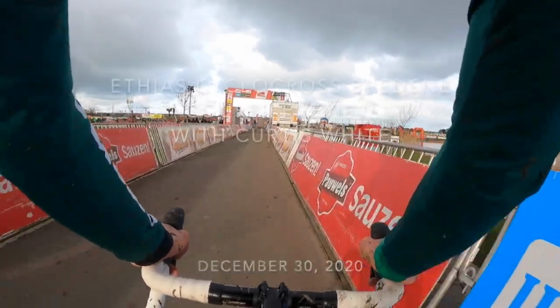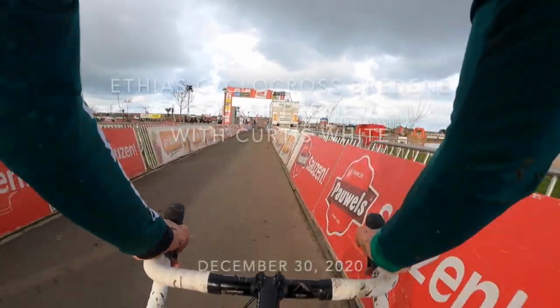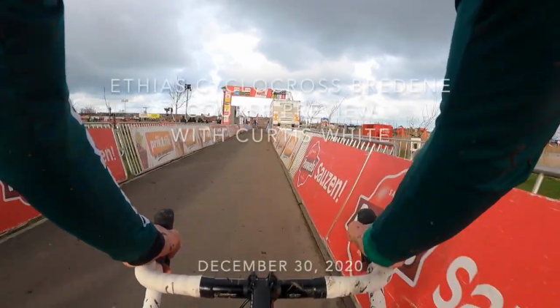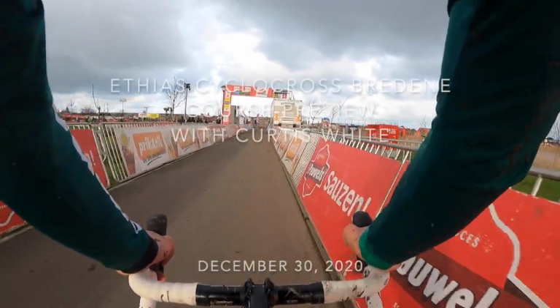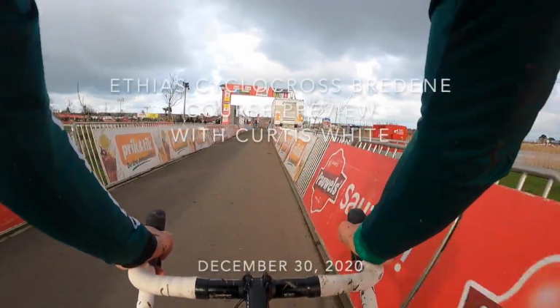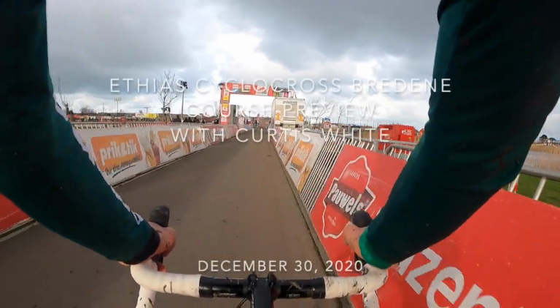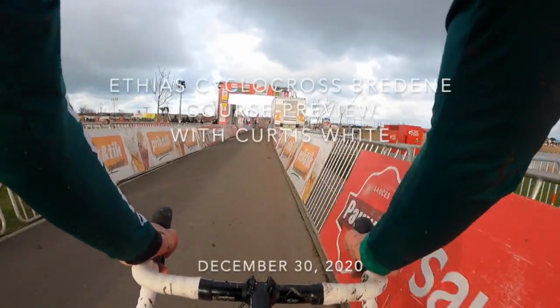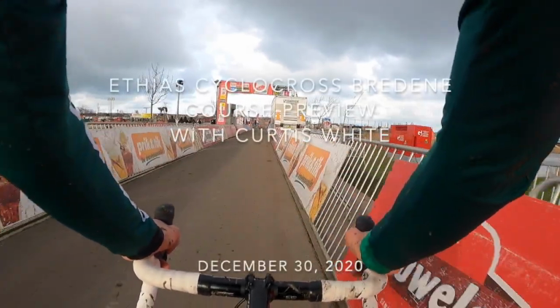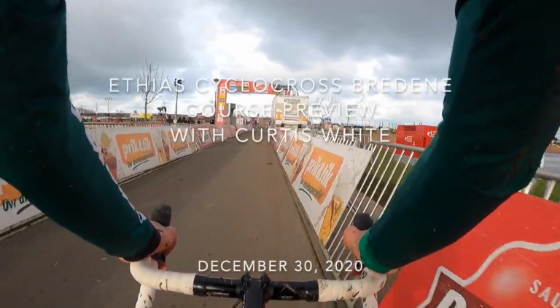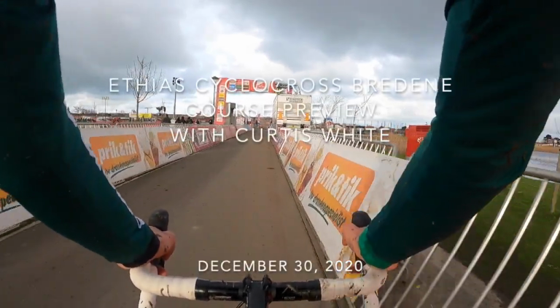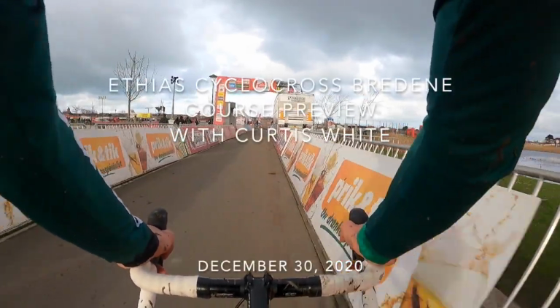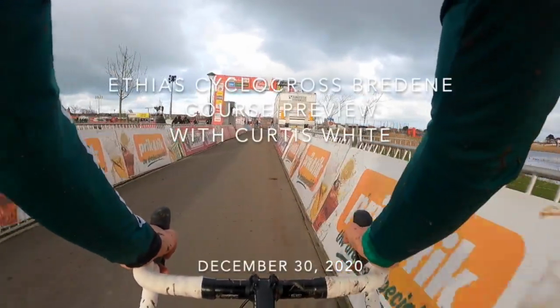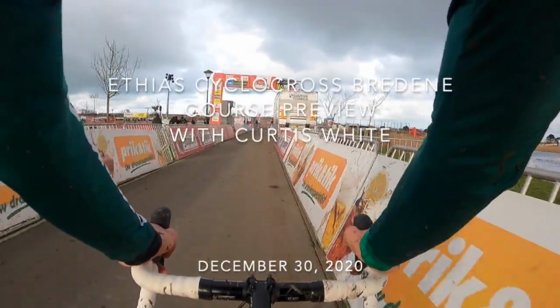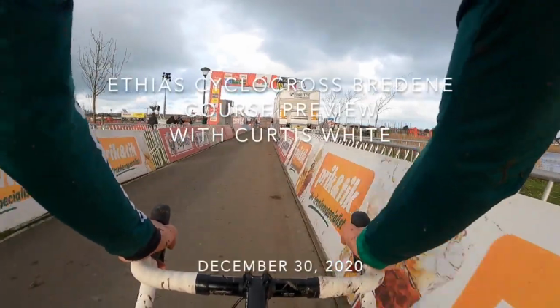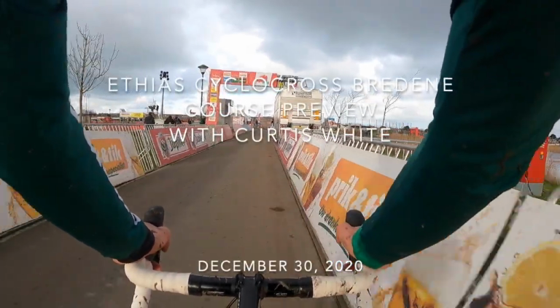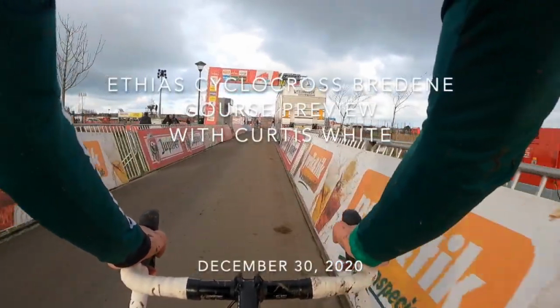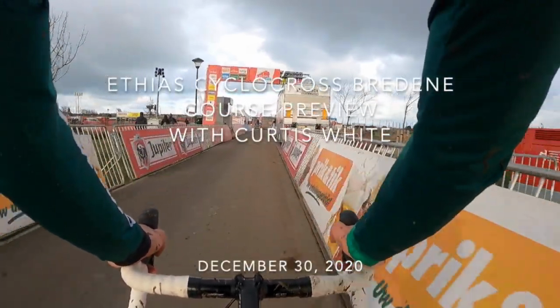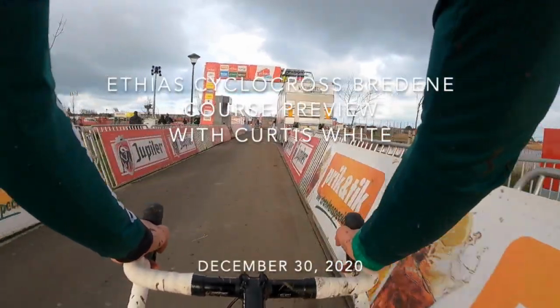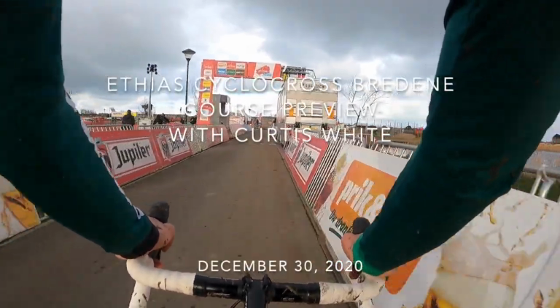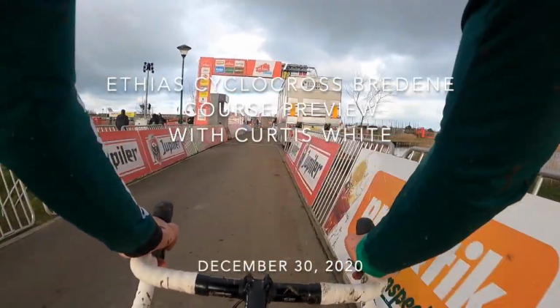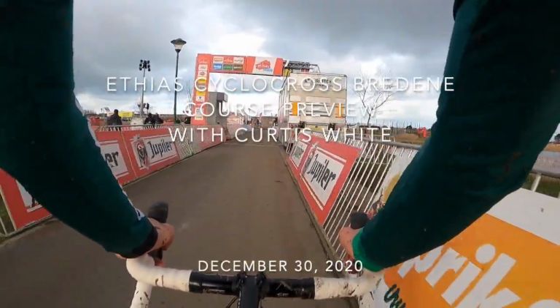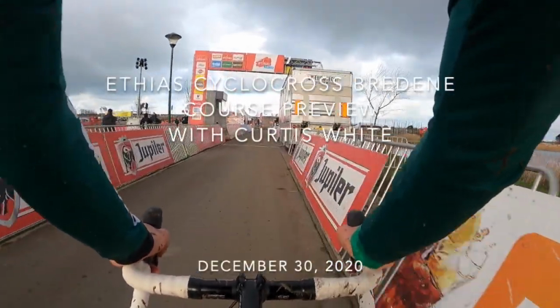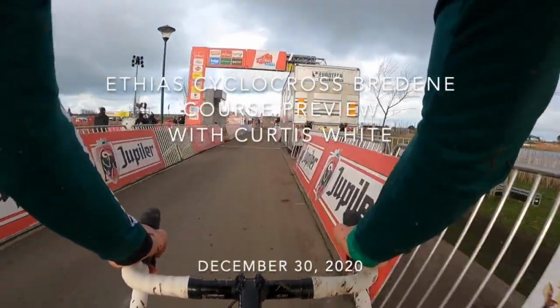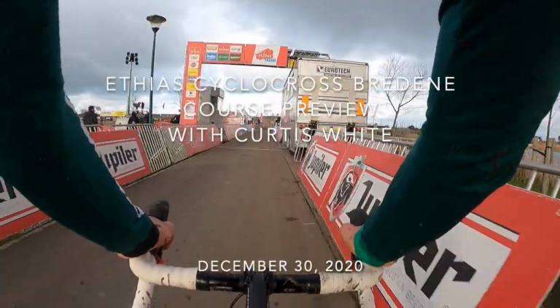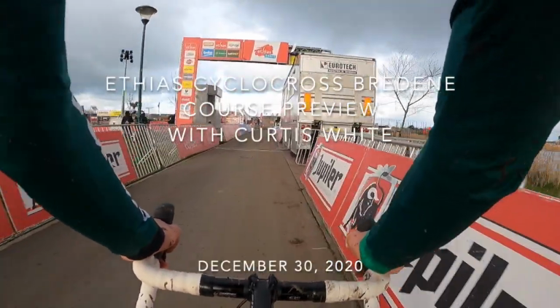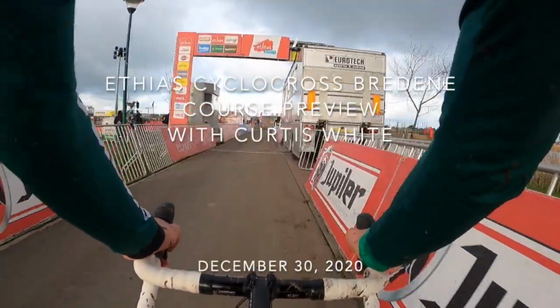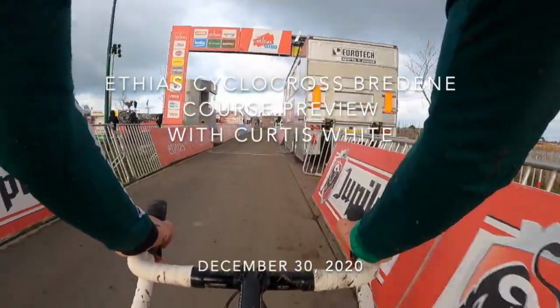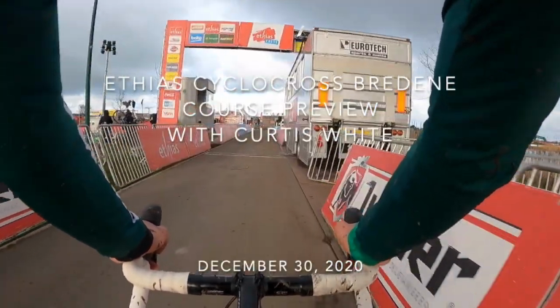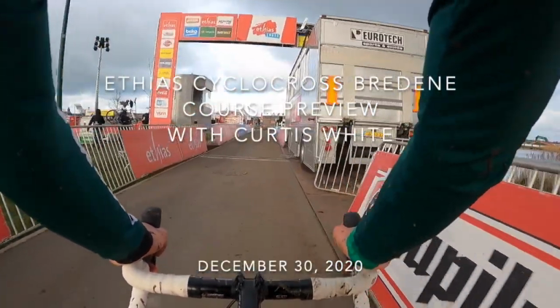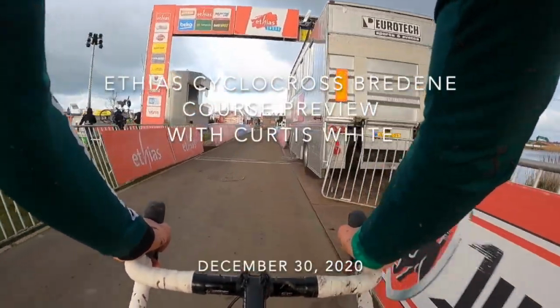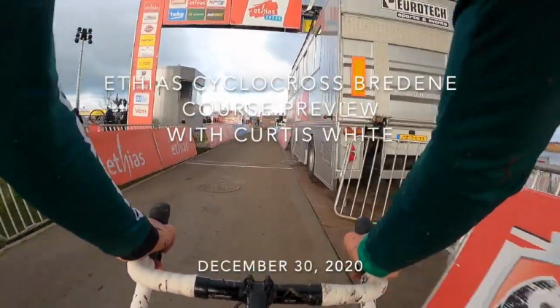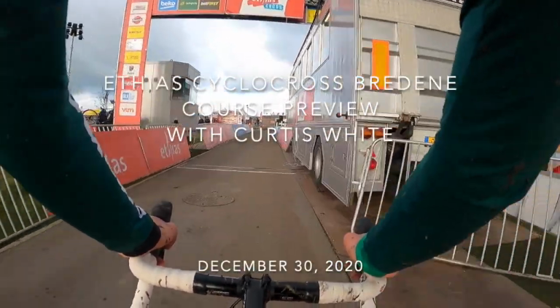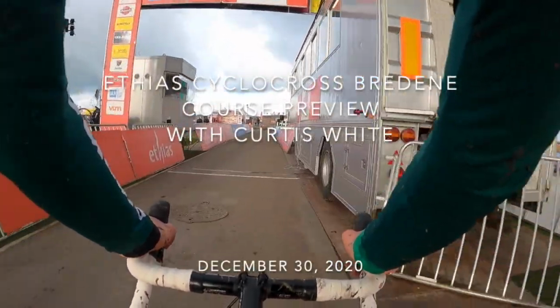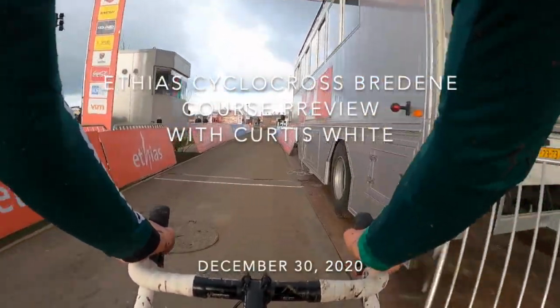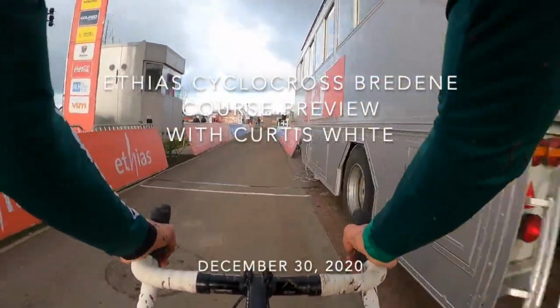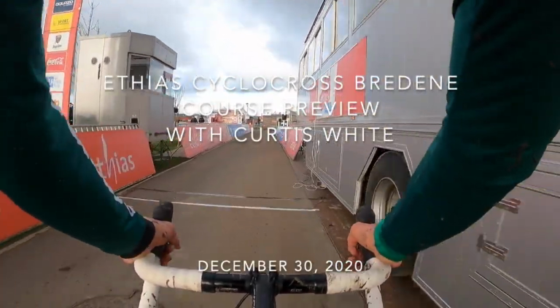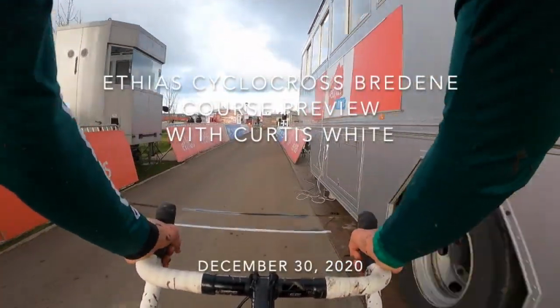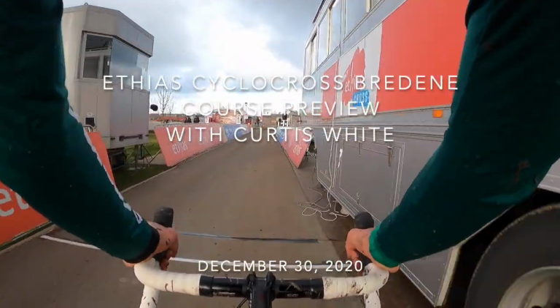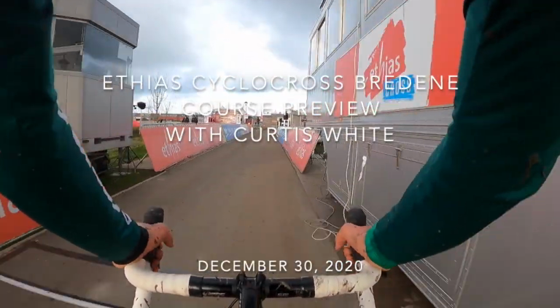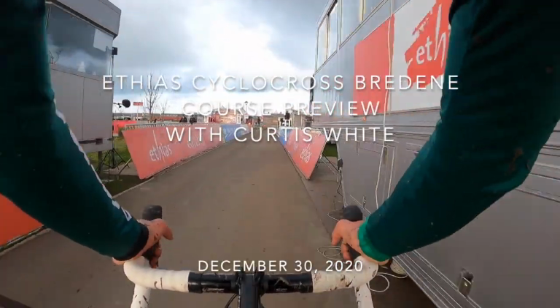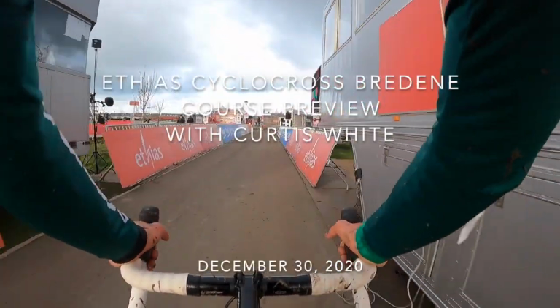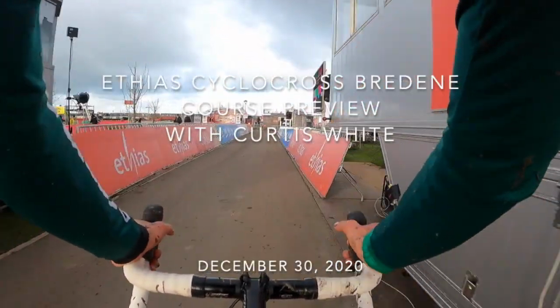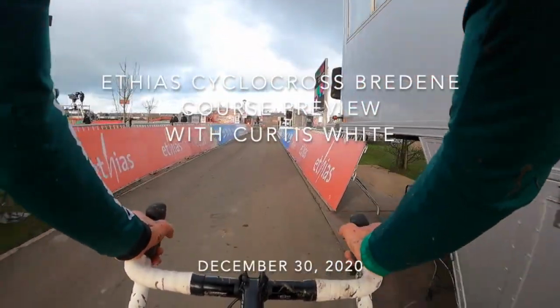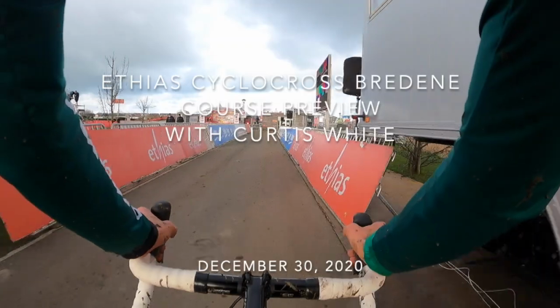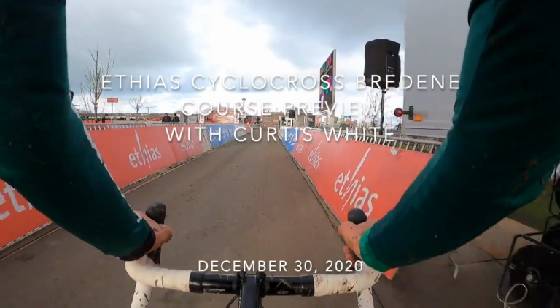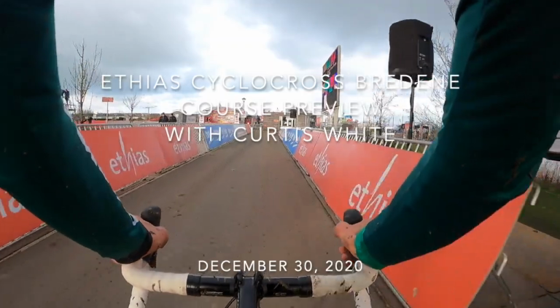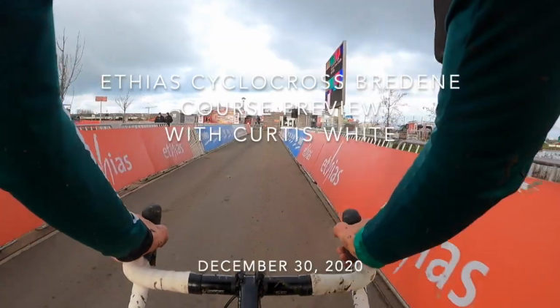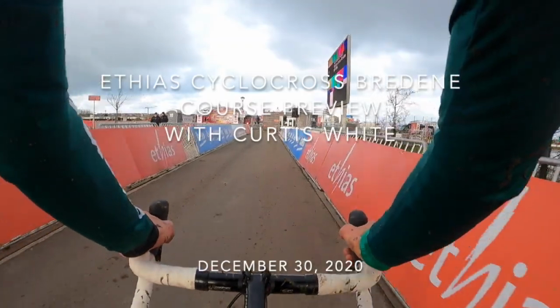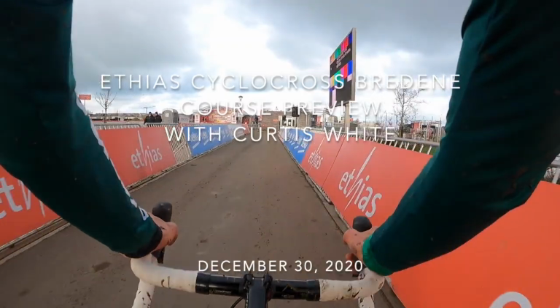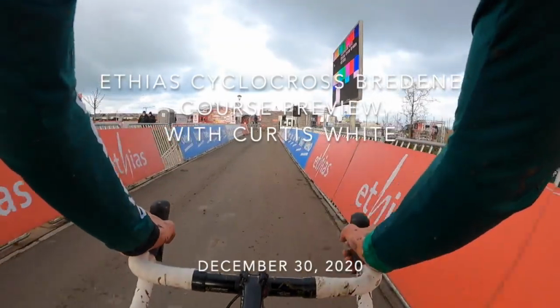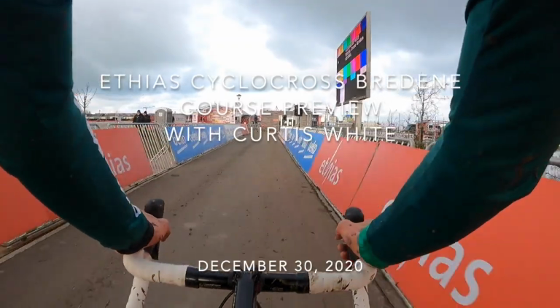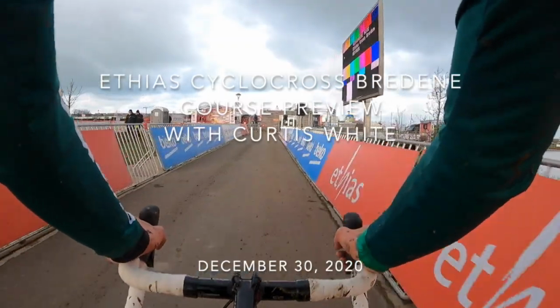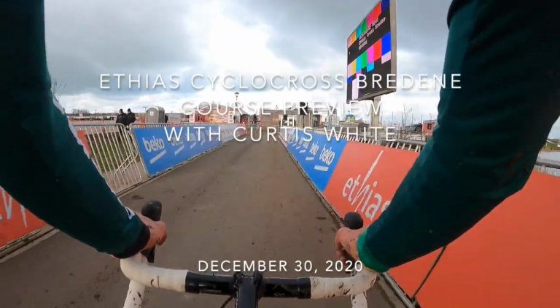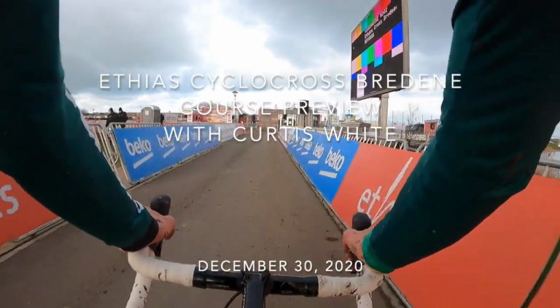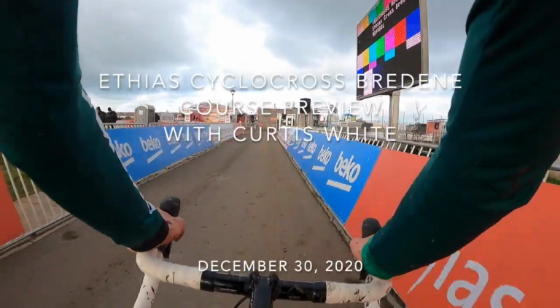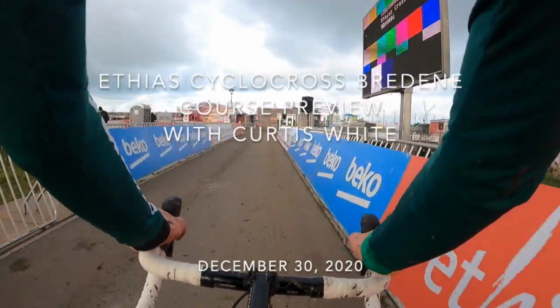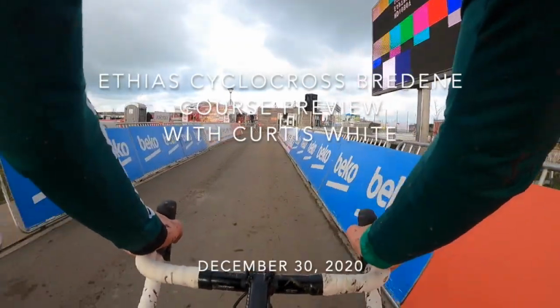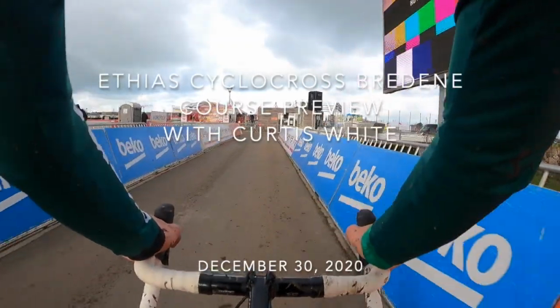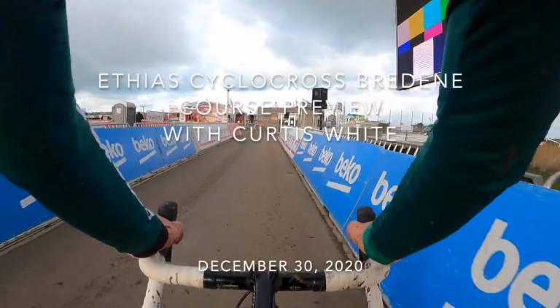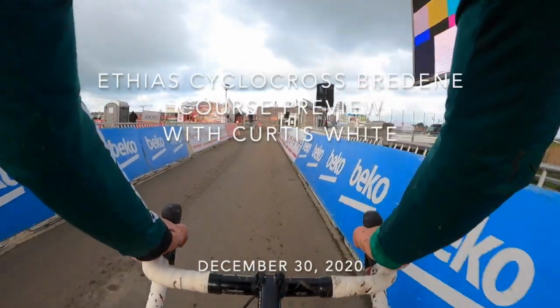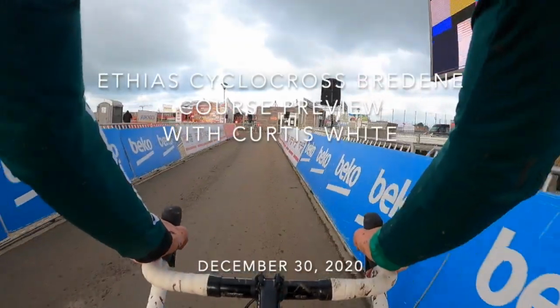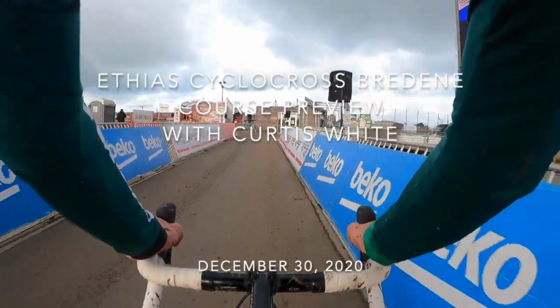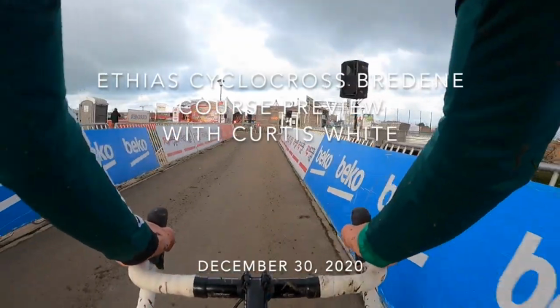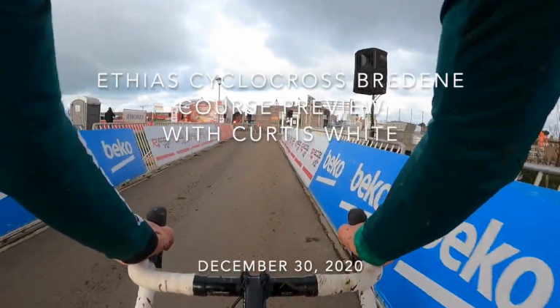Hello everyone, Curtis White here from the CannondaleCyclocrossworld.com team, and welcome to the Etia Cyclocross in Bredna.